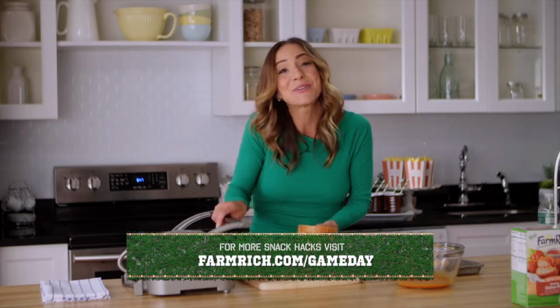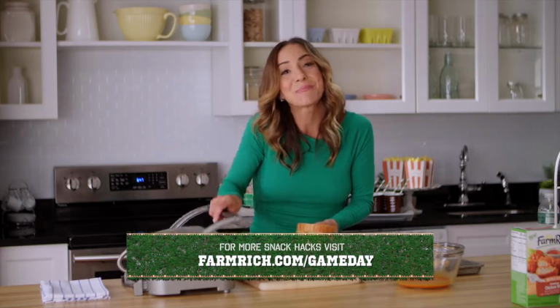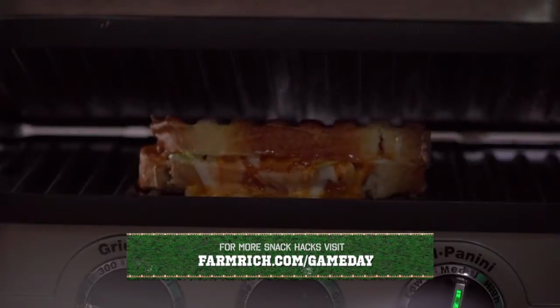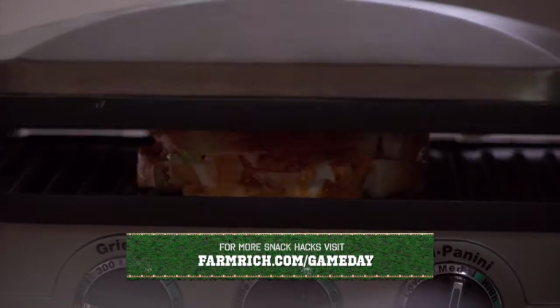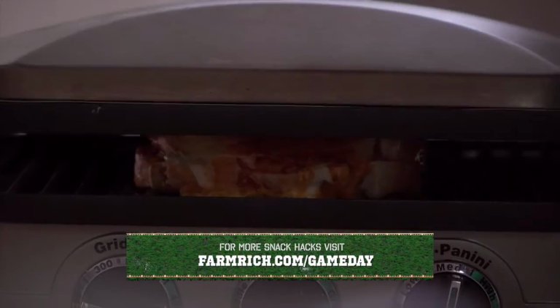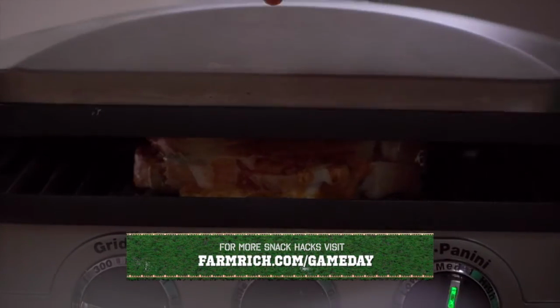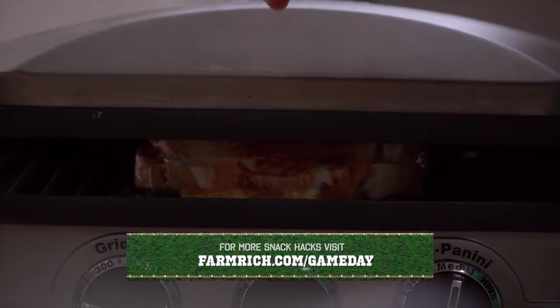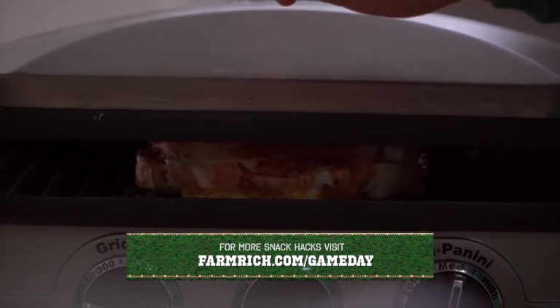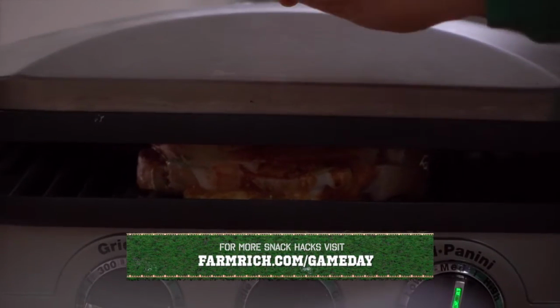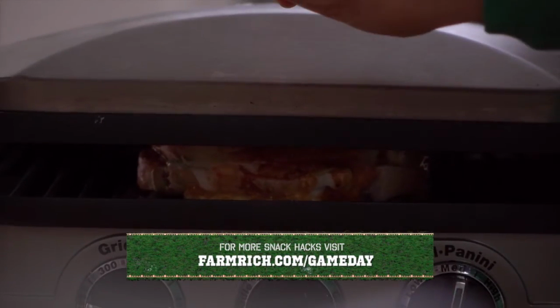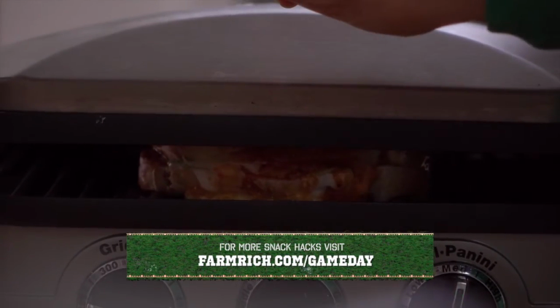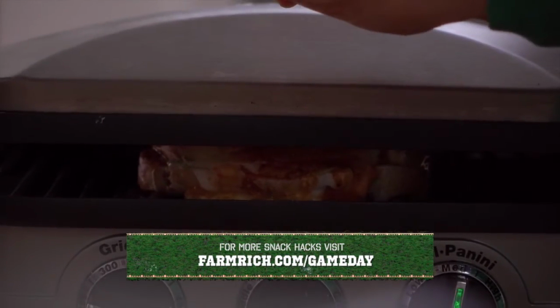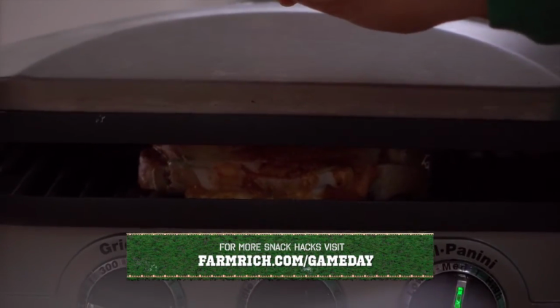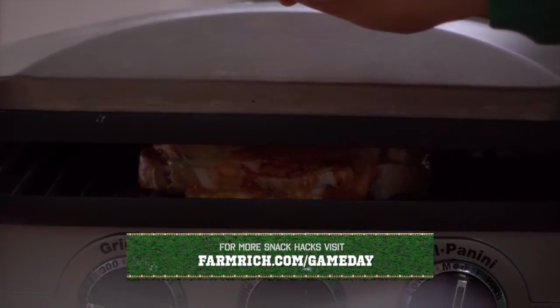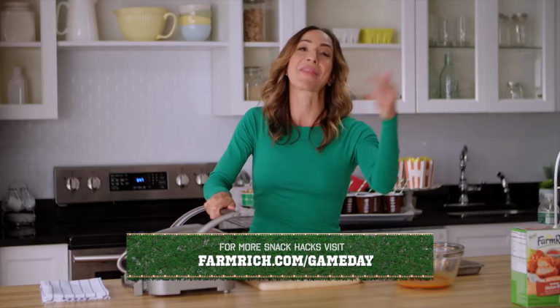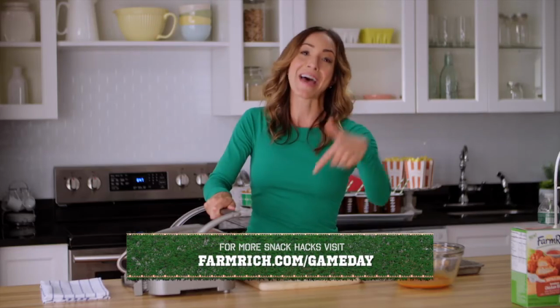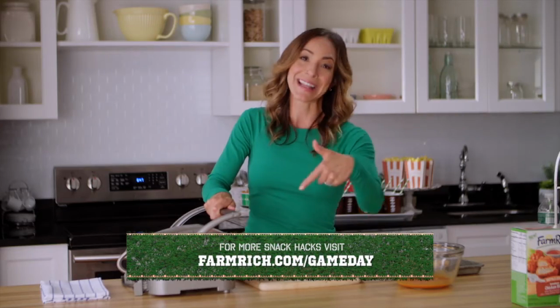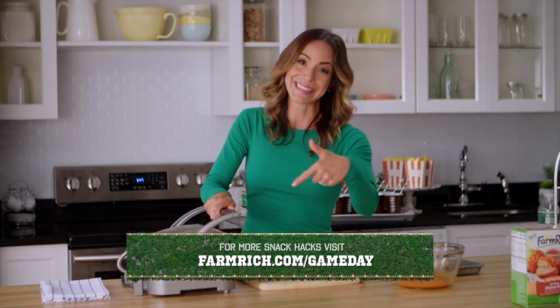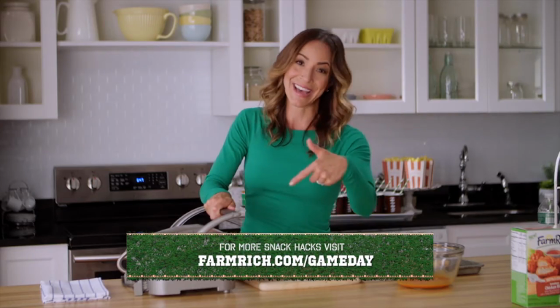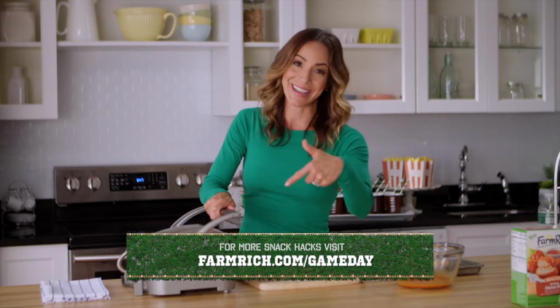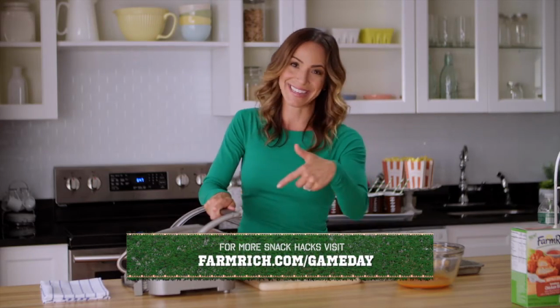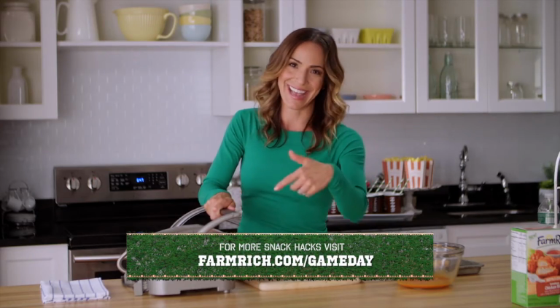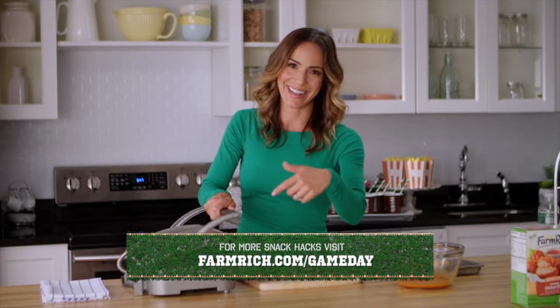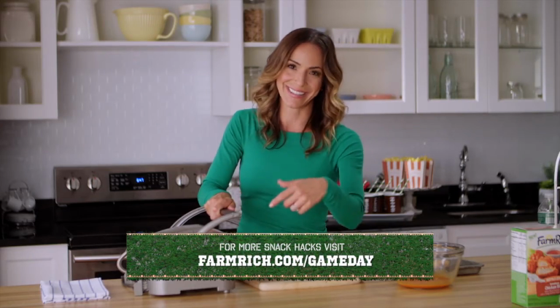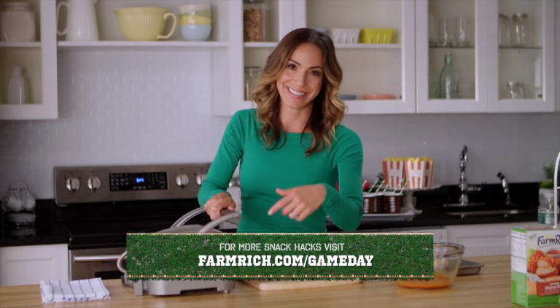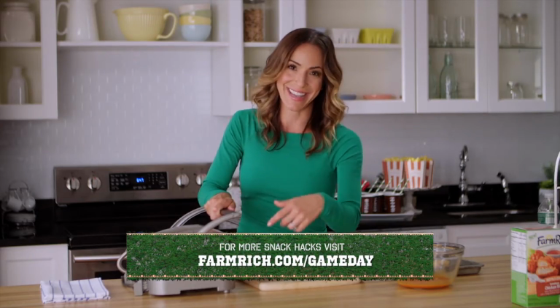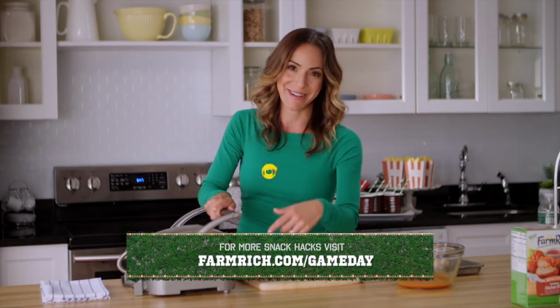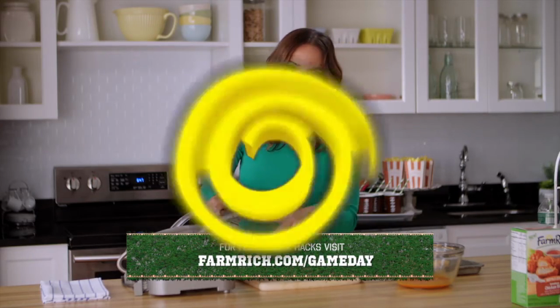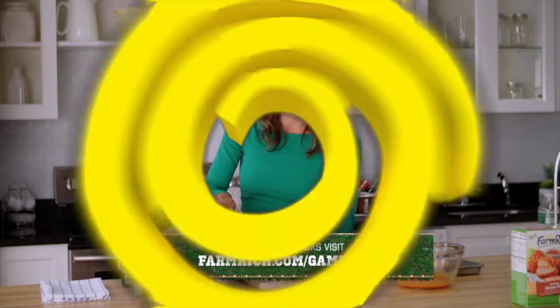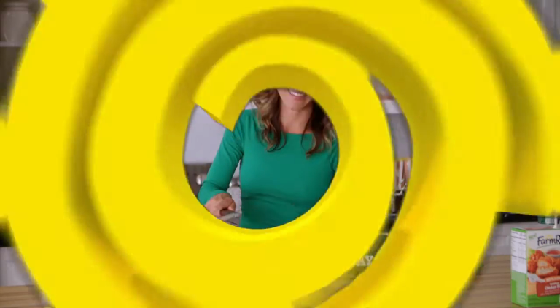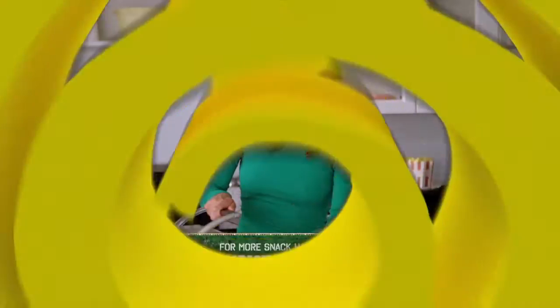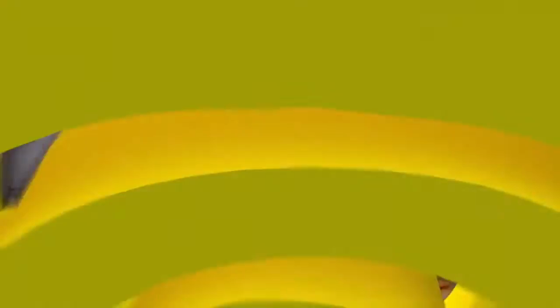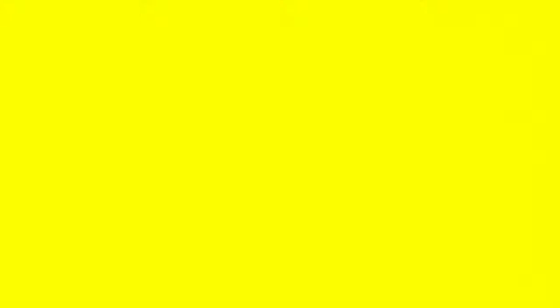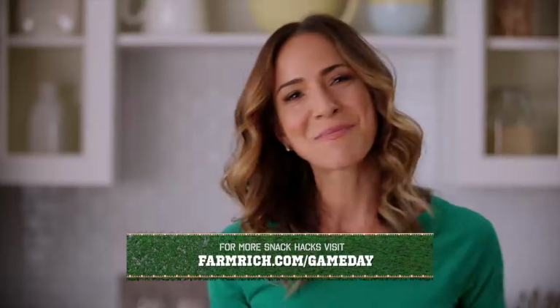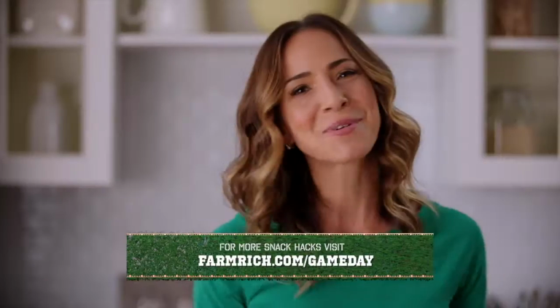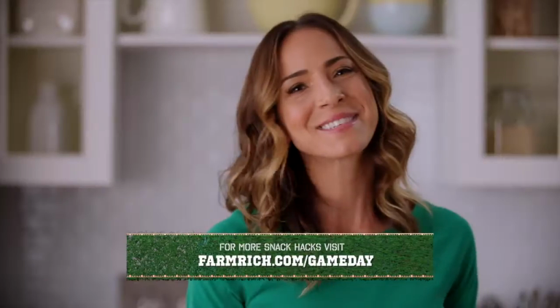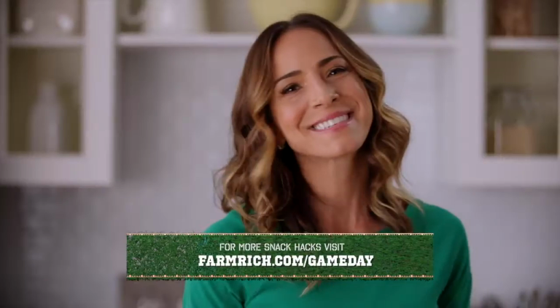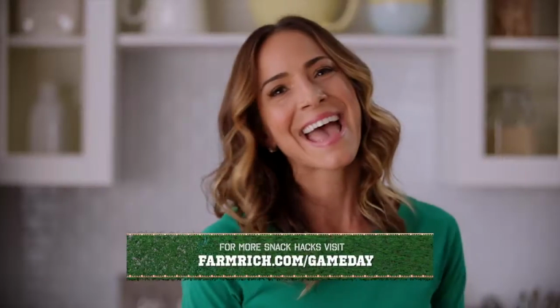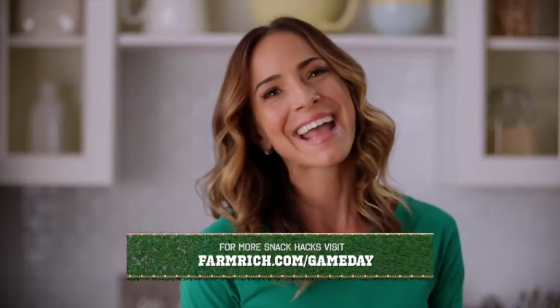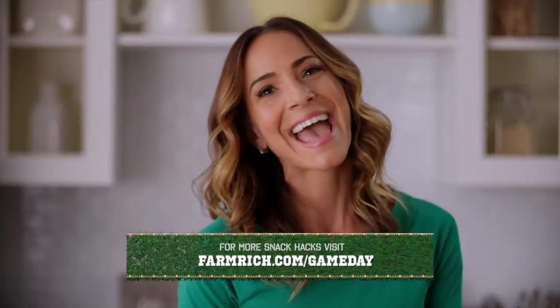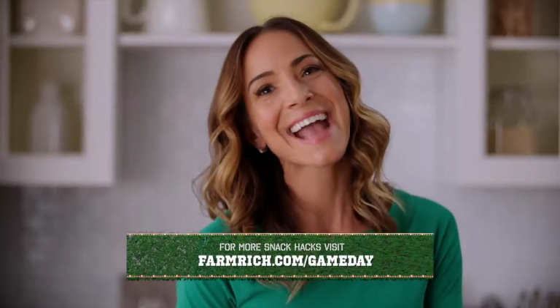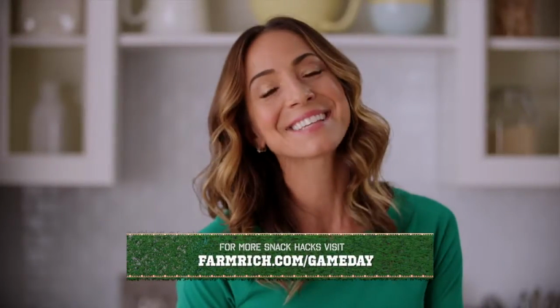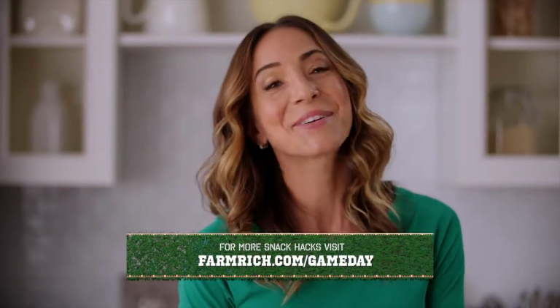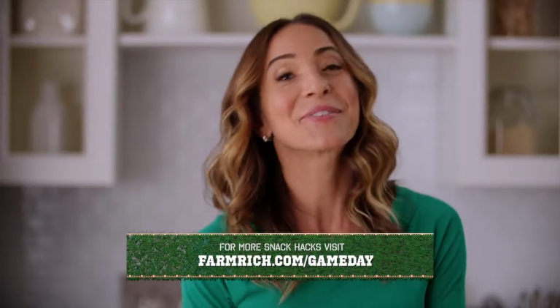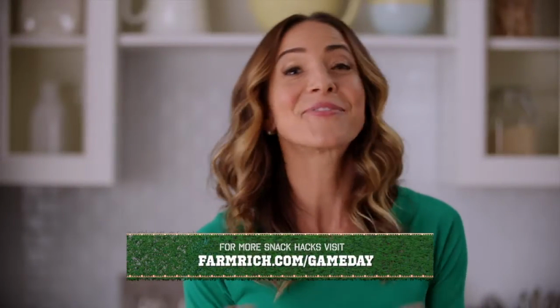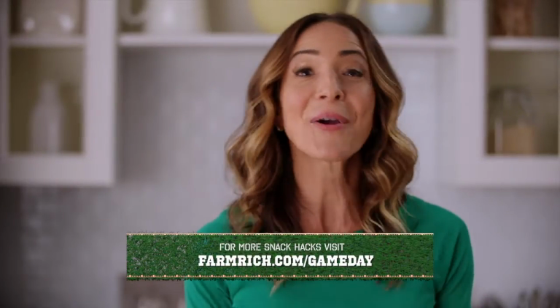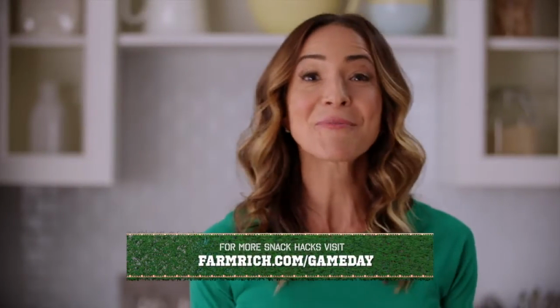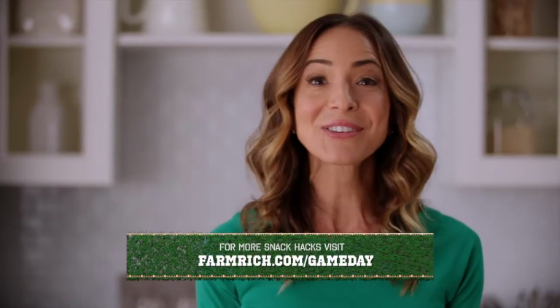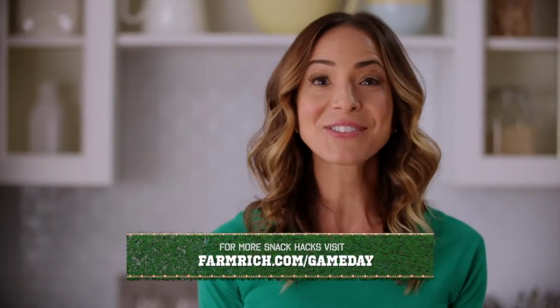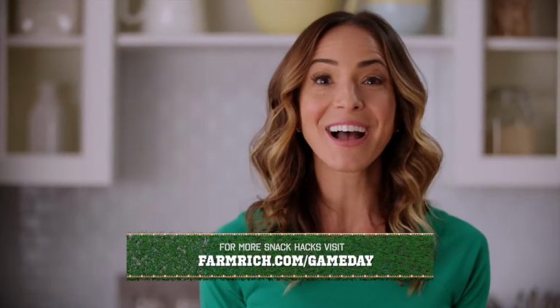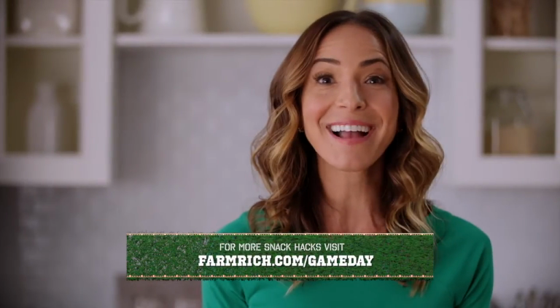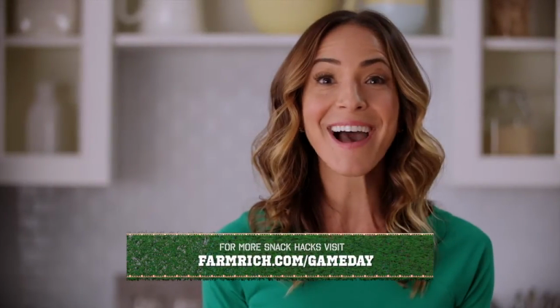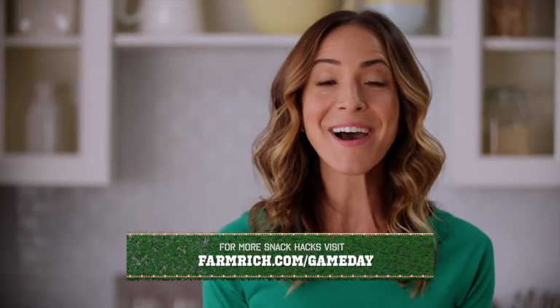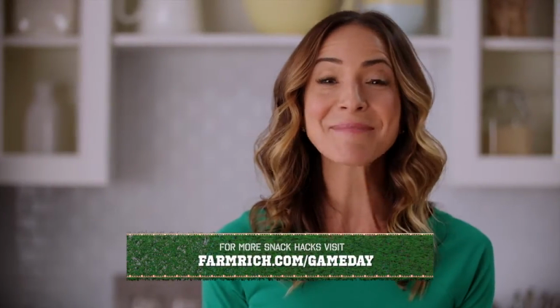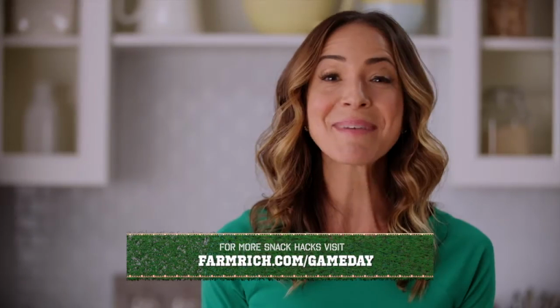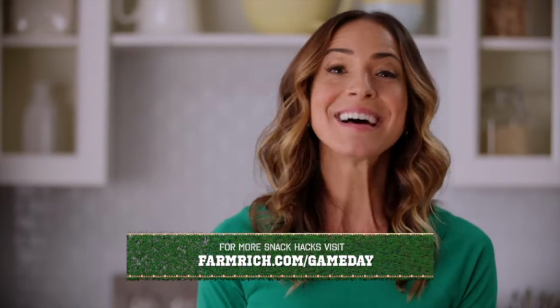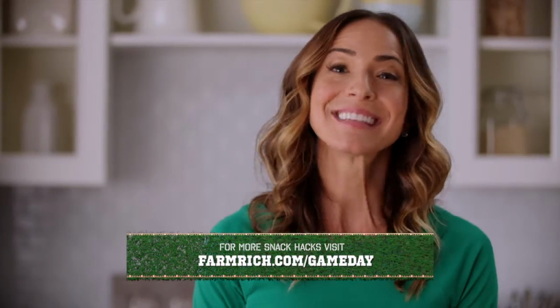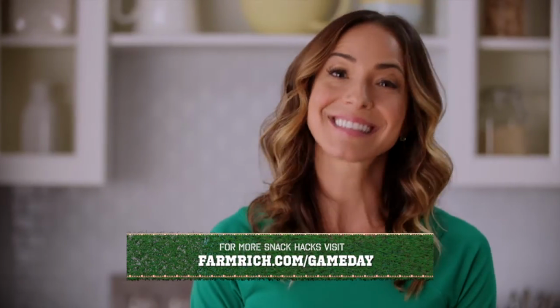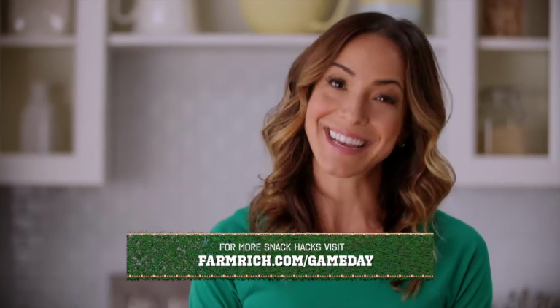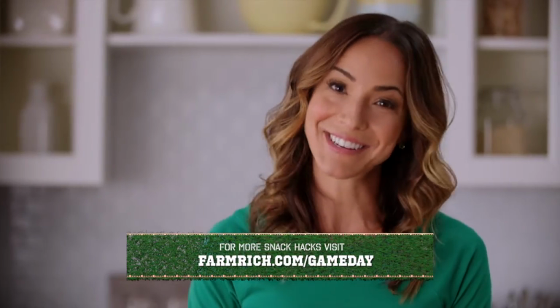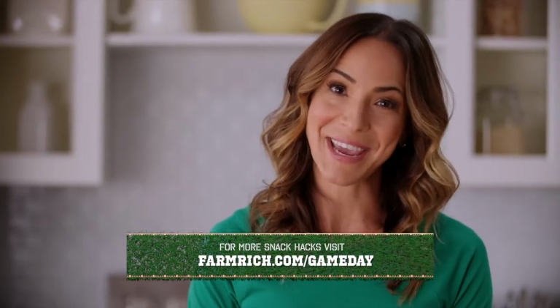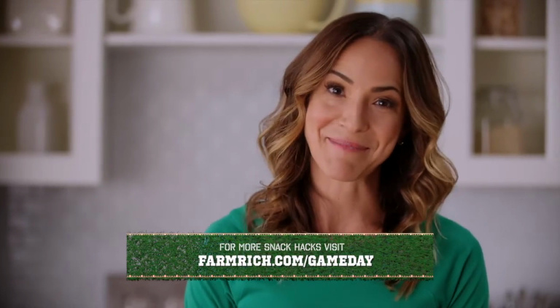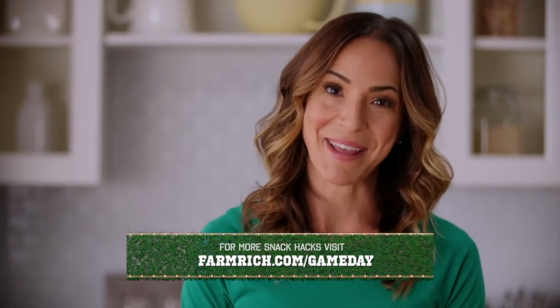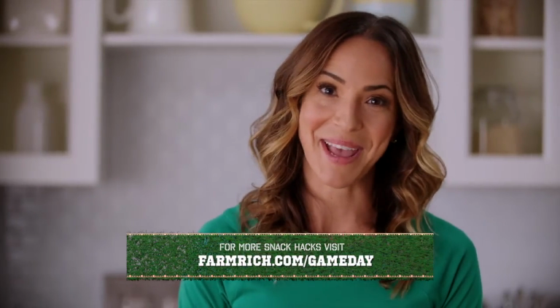Put that right into your panini press. Now that's how you tackle a sandwich! For more snack hacks, go to farmrich.com/gameday.